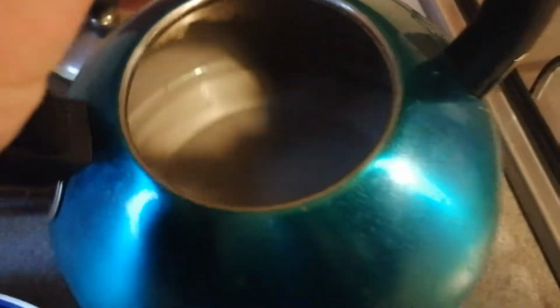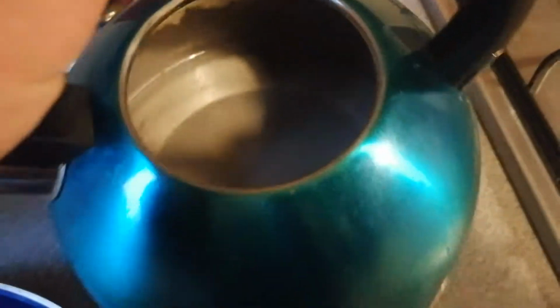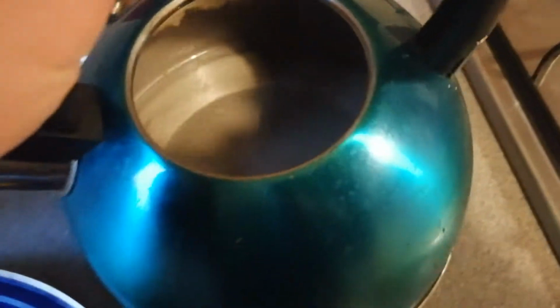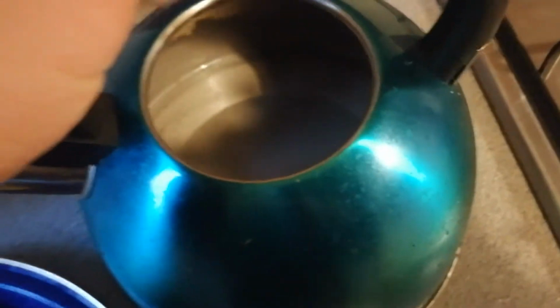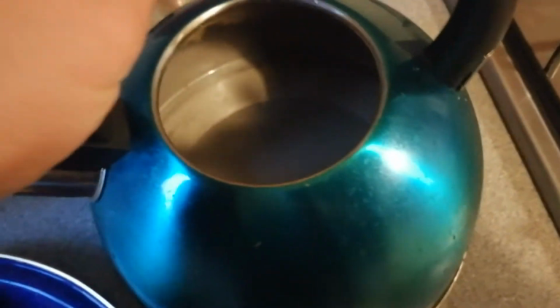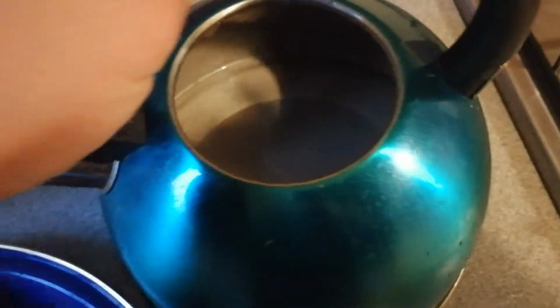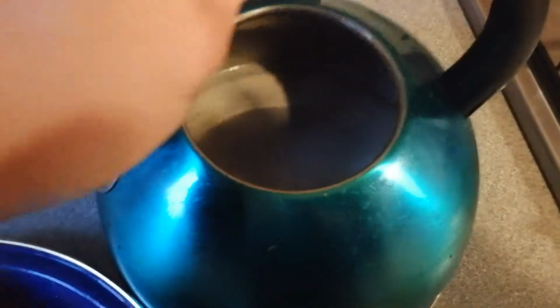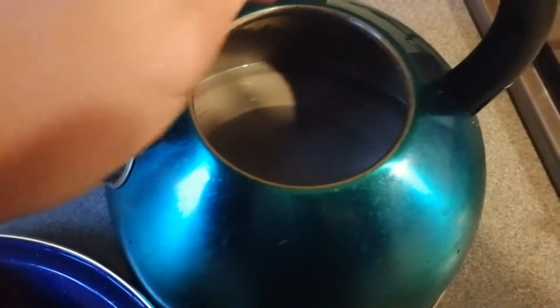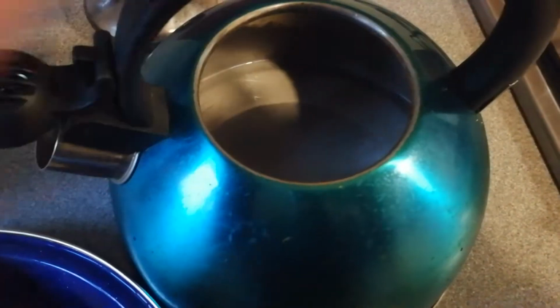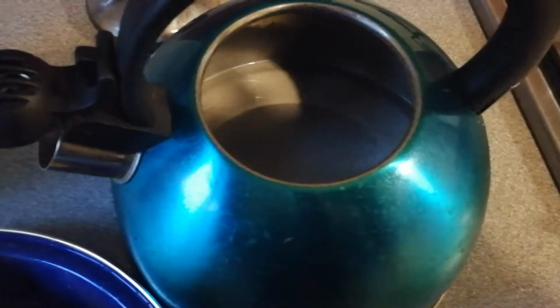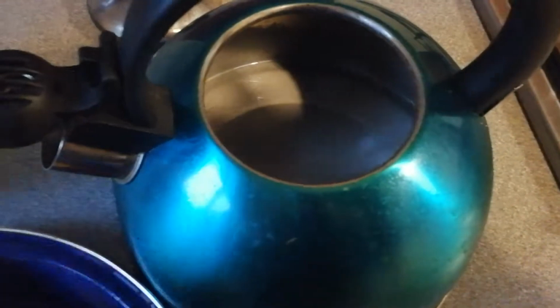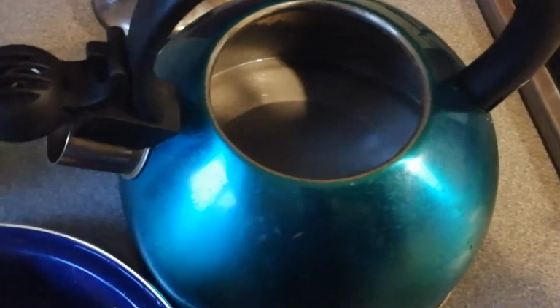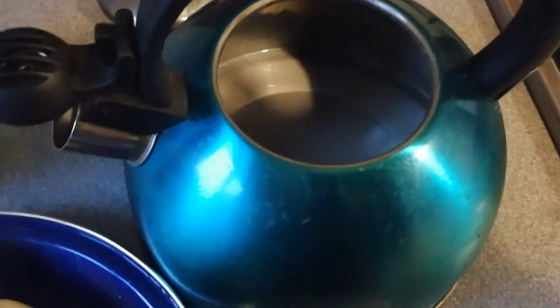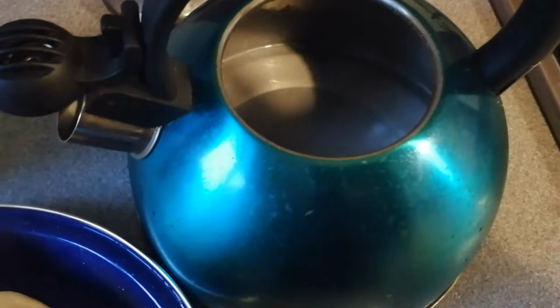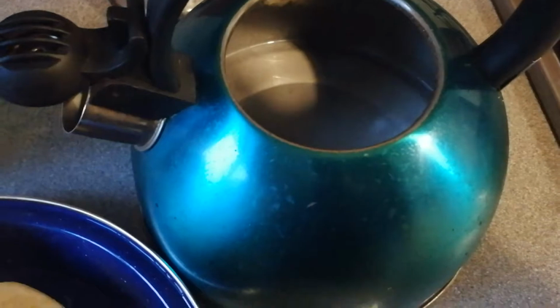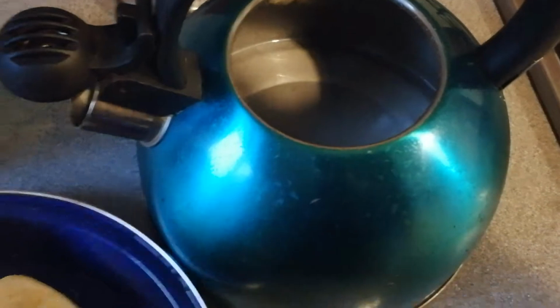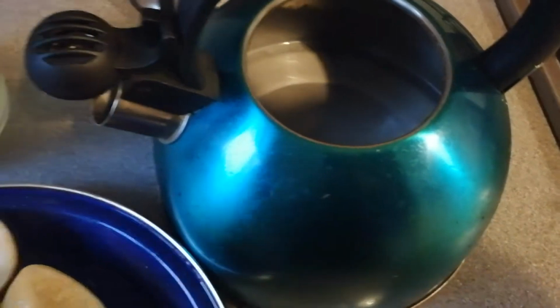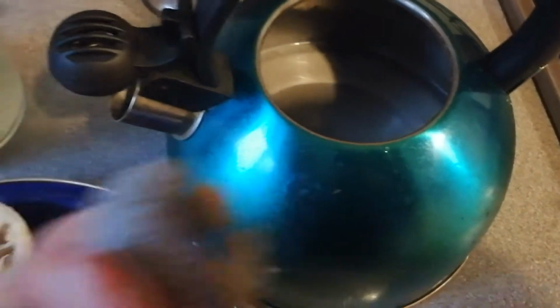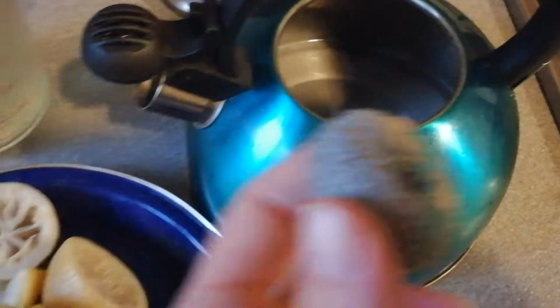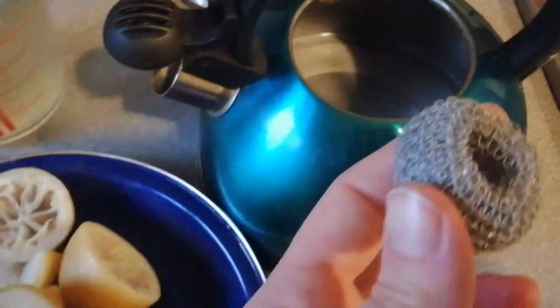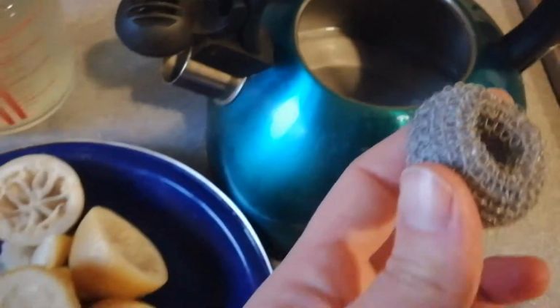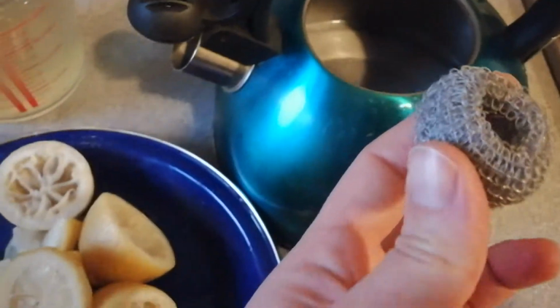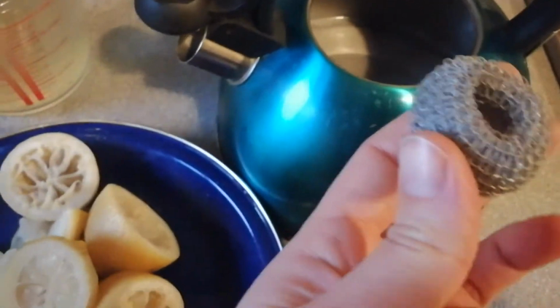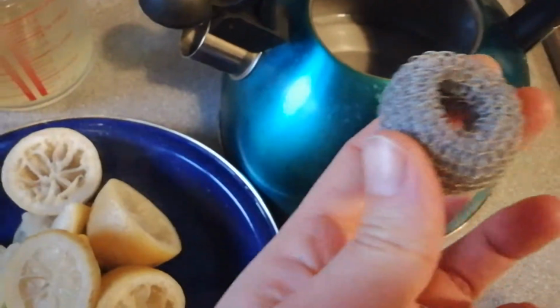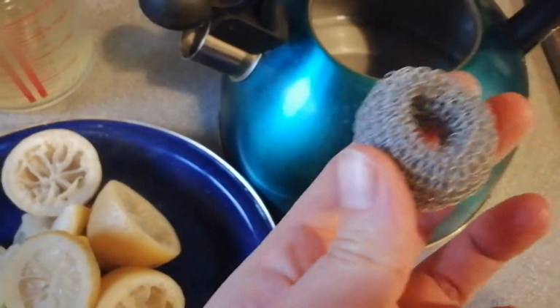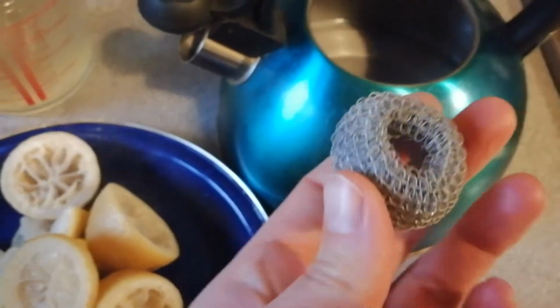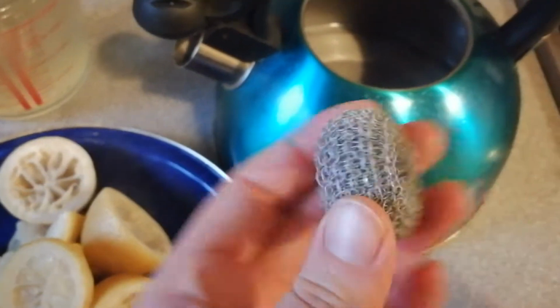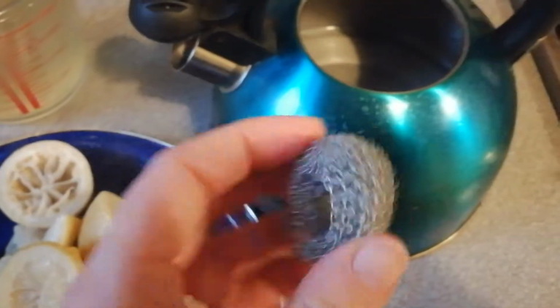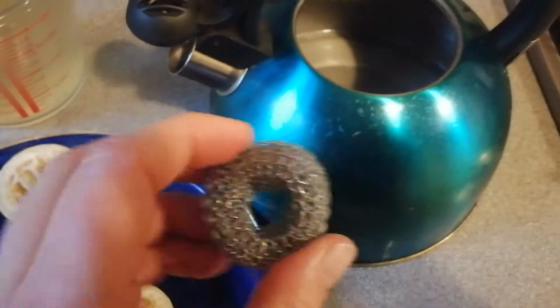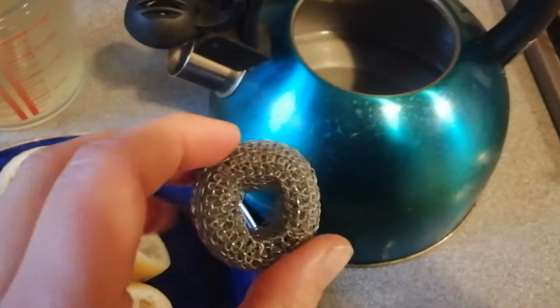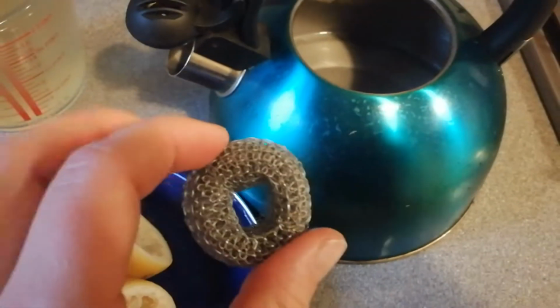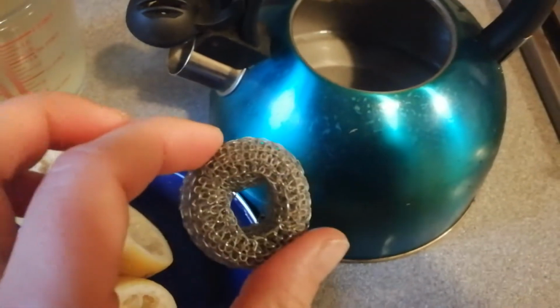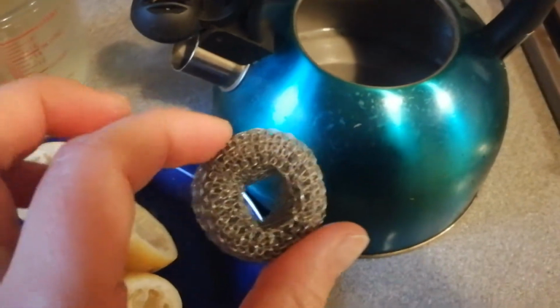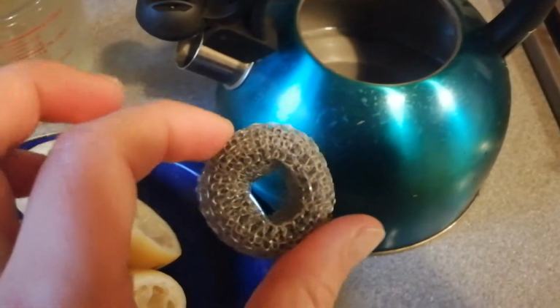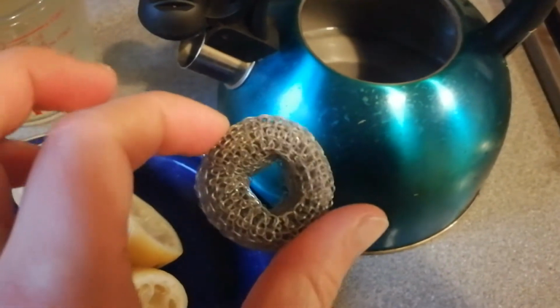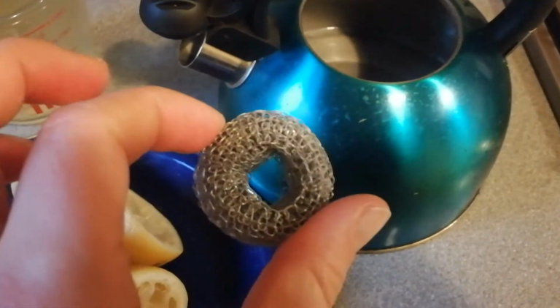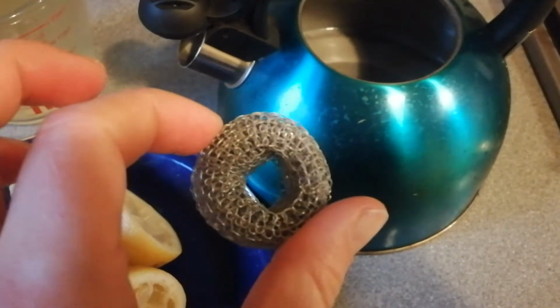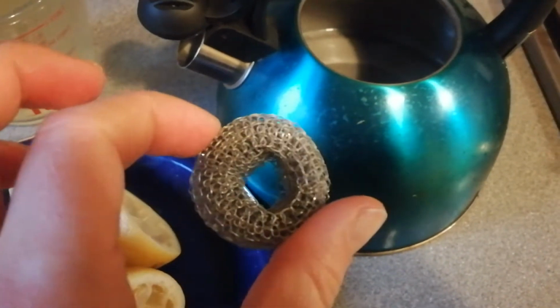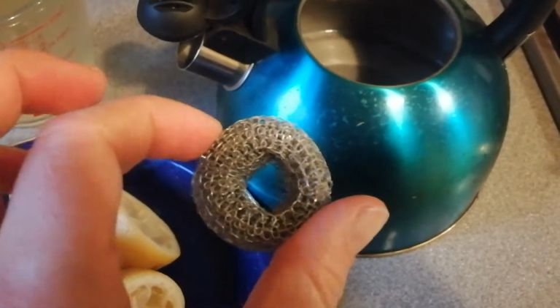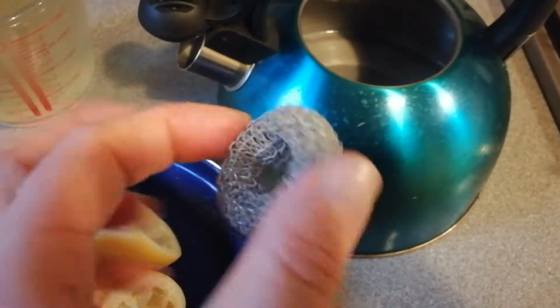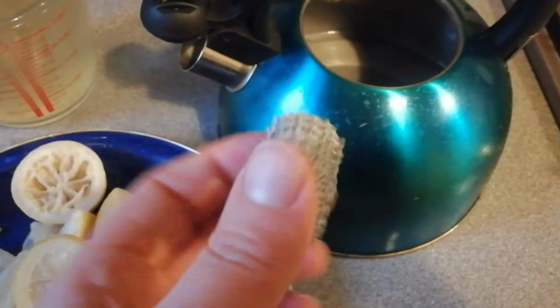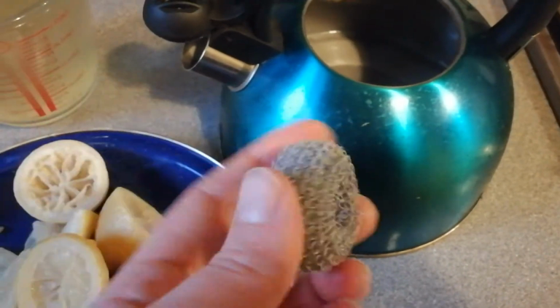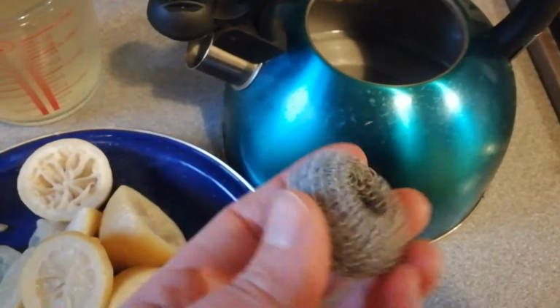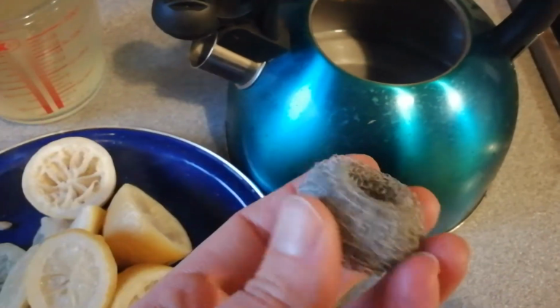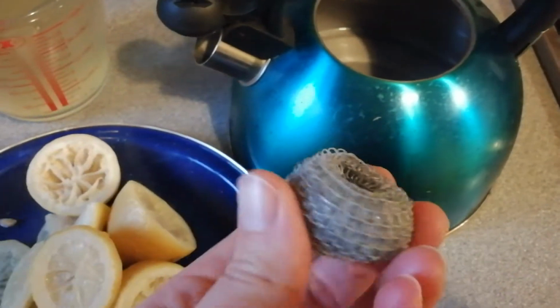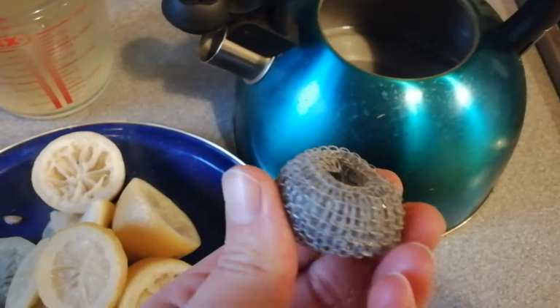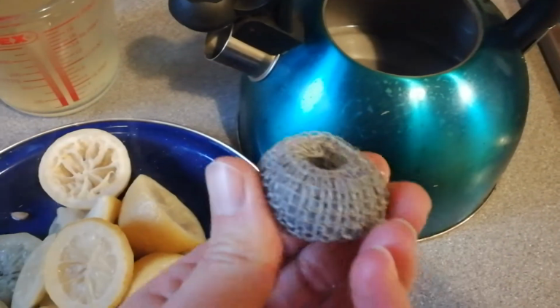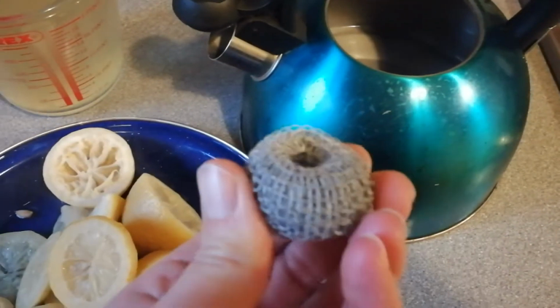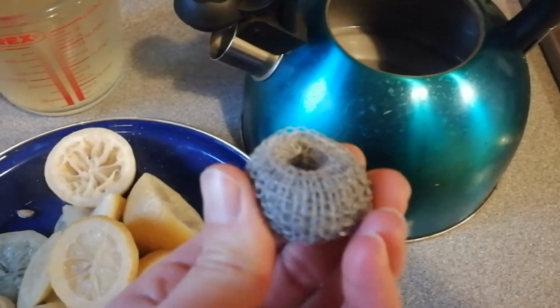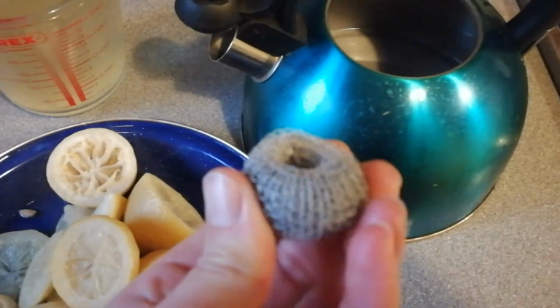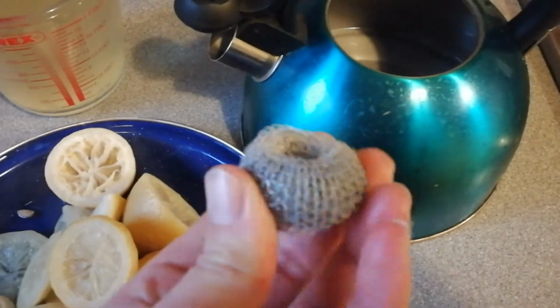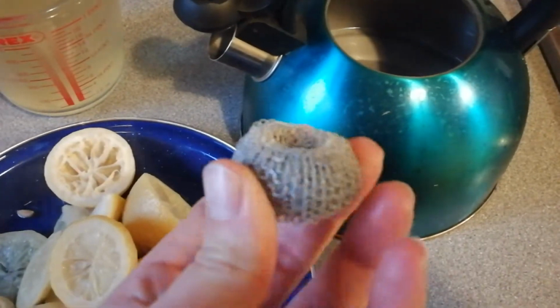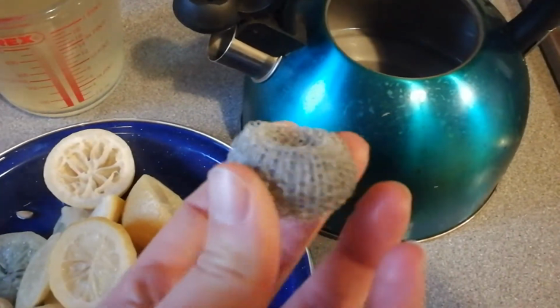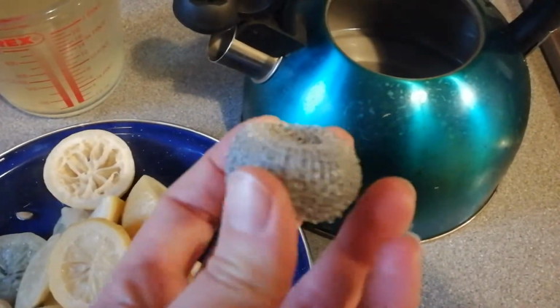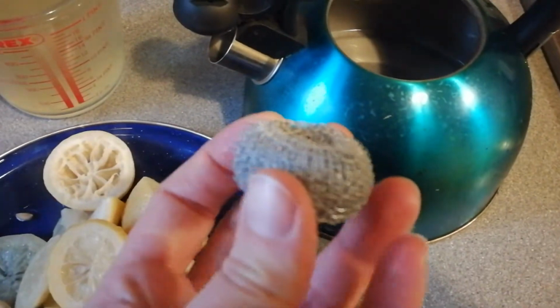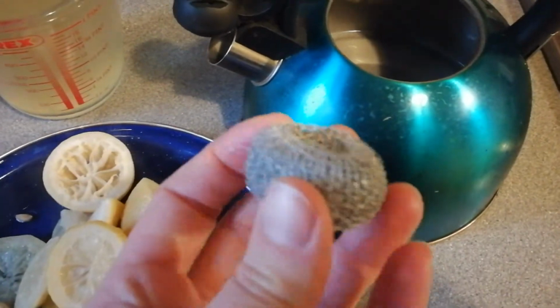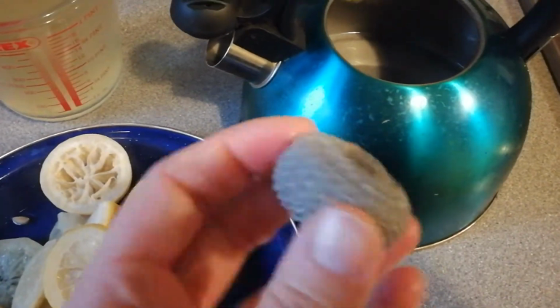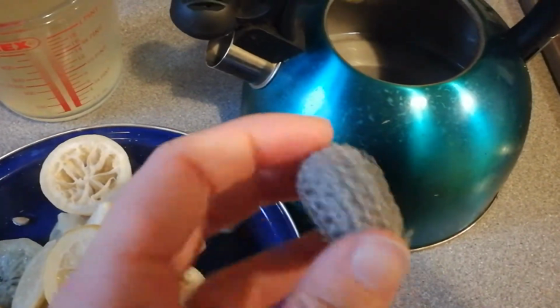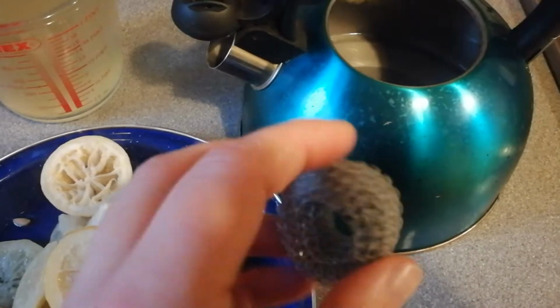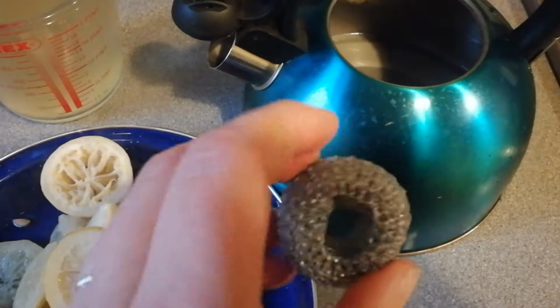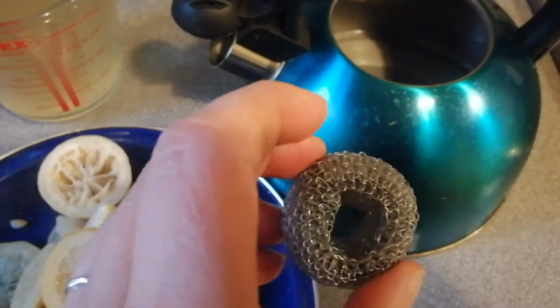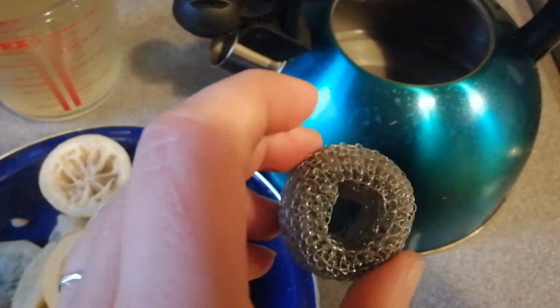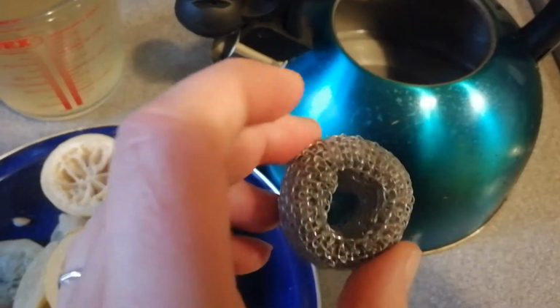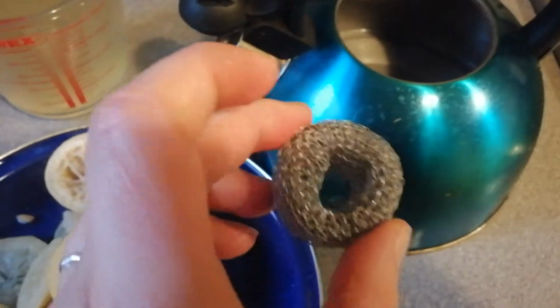It stays reasonably clean because we have one of these limescale filter things in there — I really recommend getting those. We've got really hard water here in Bastyrge.